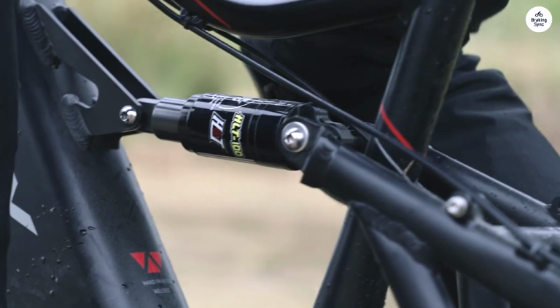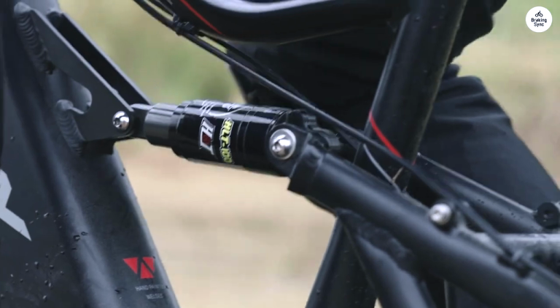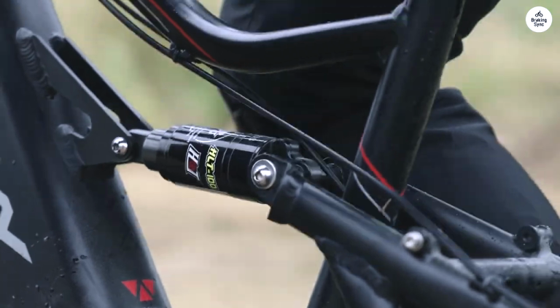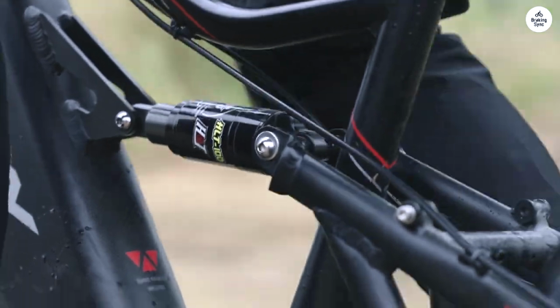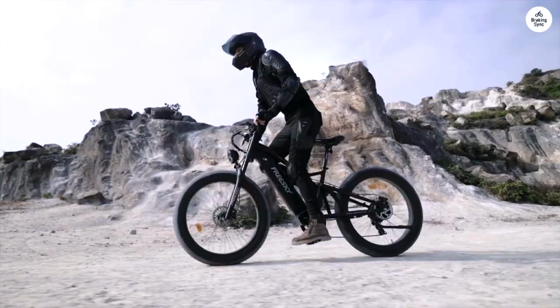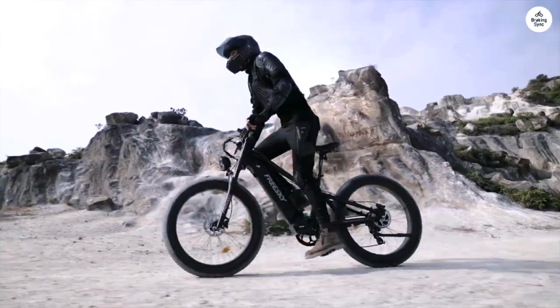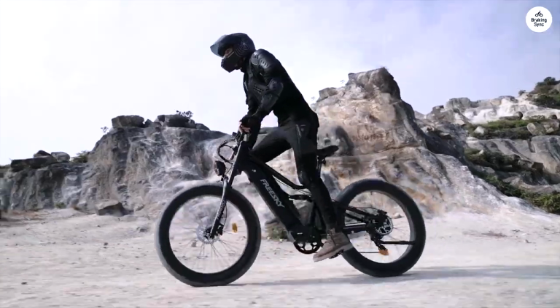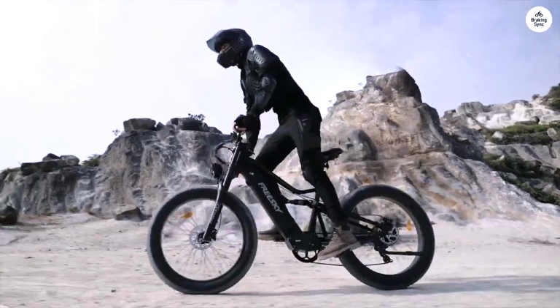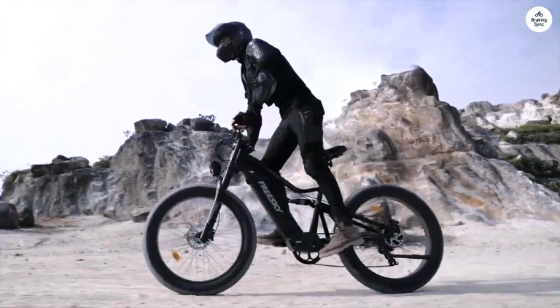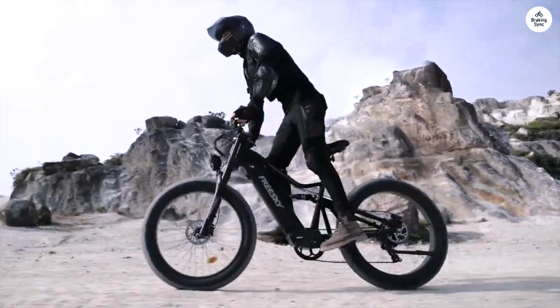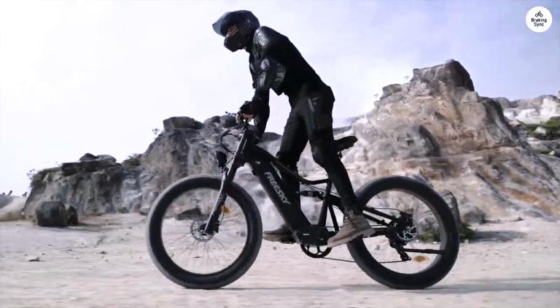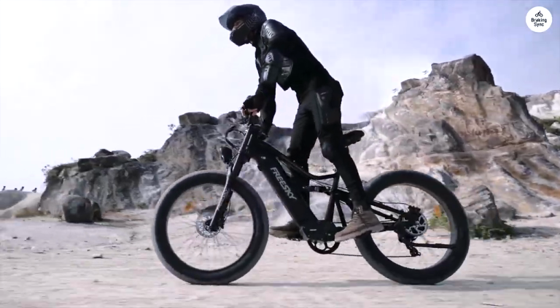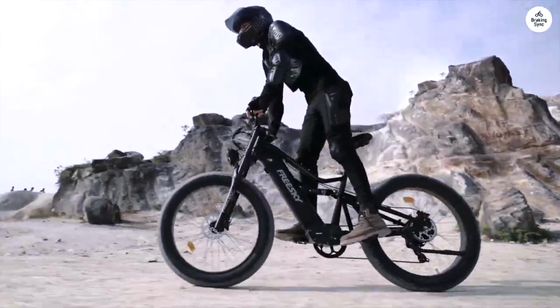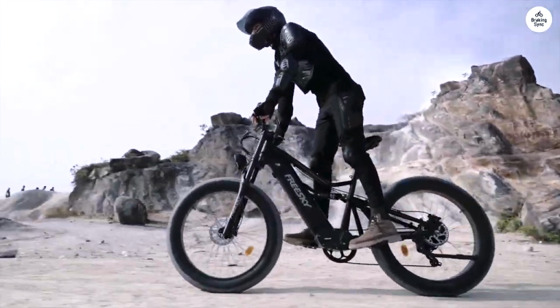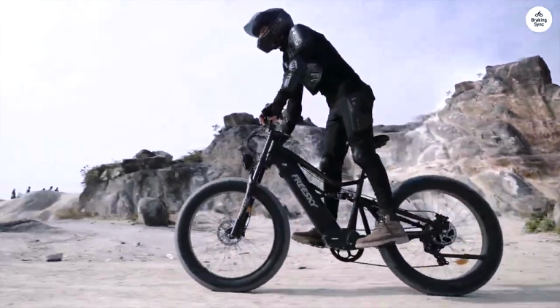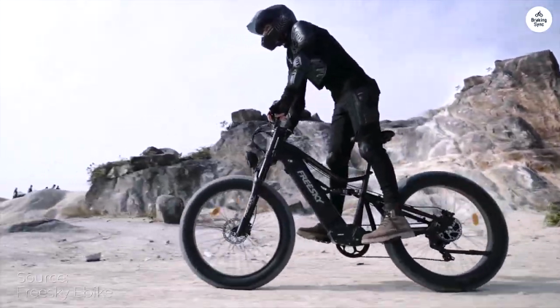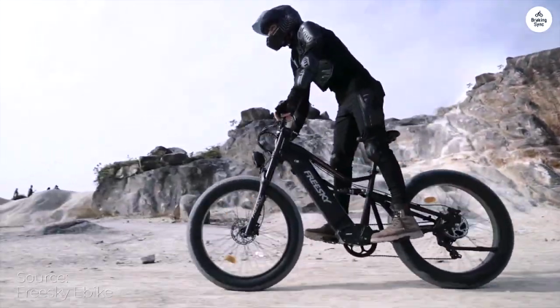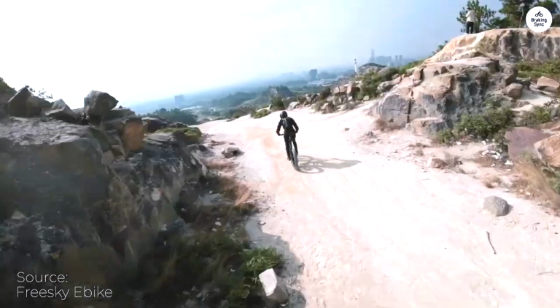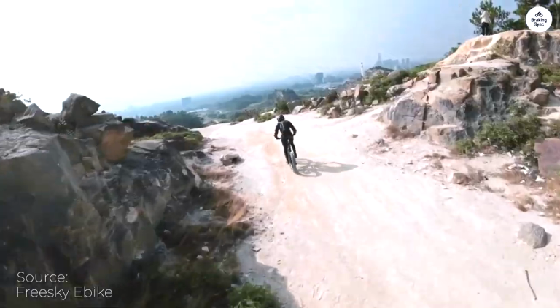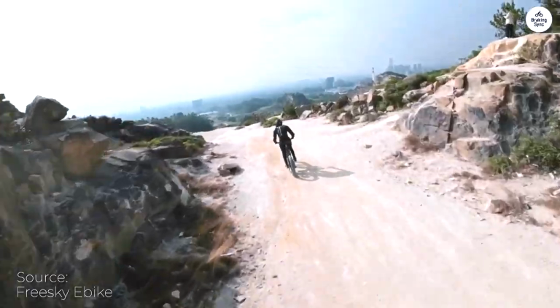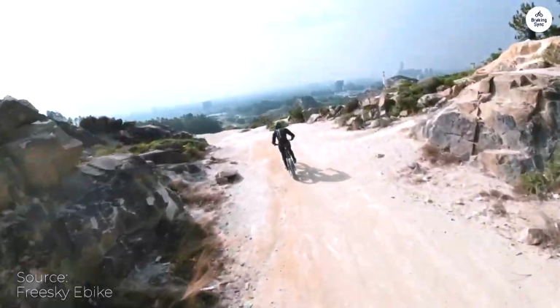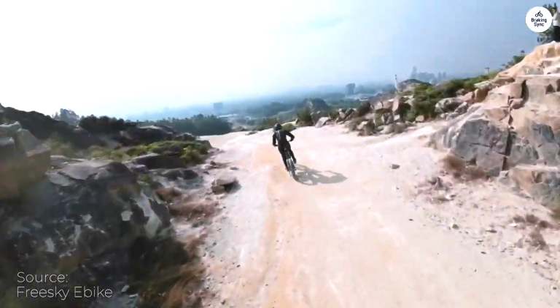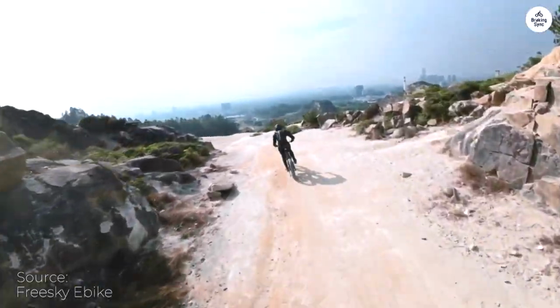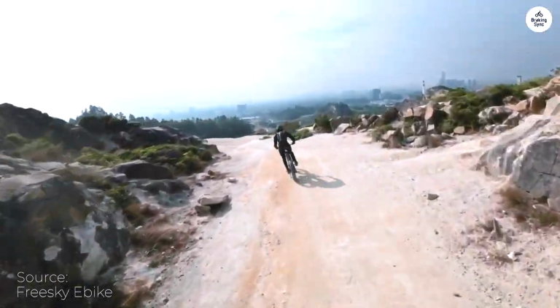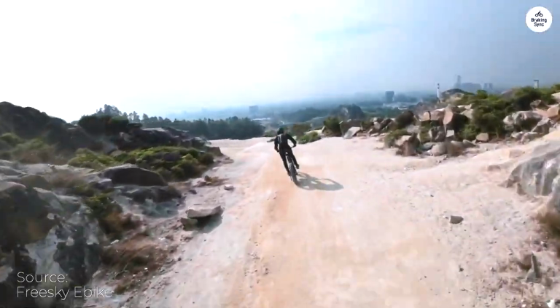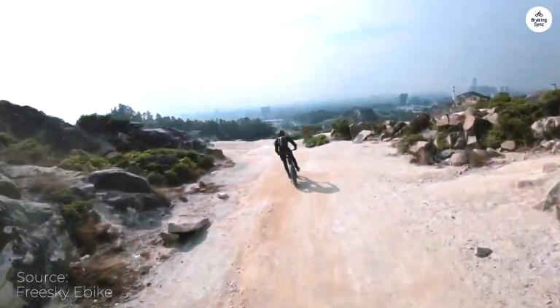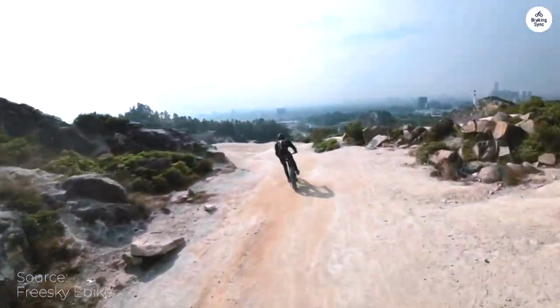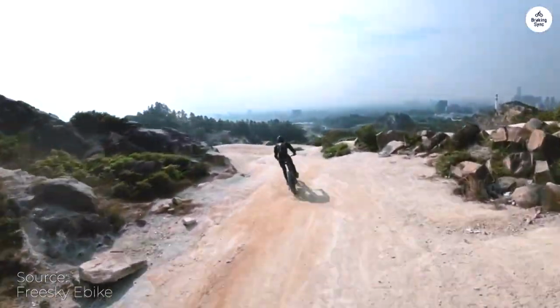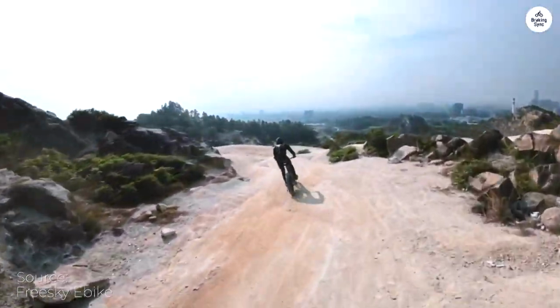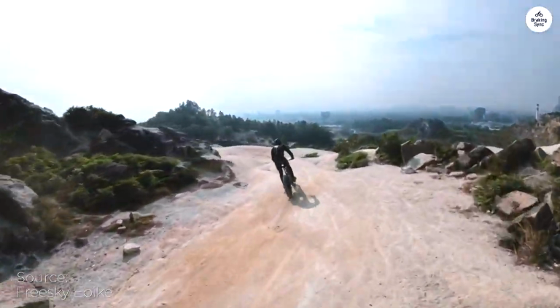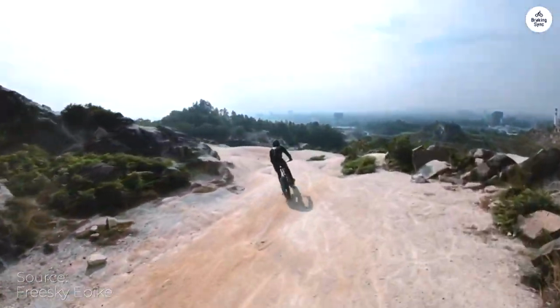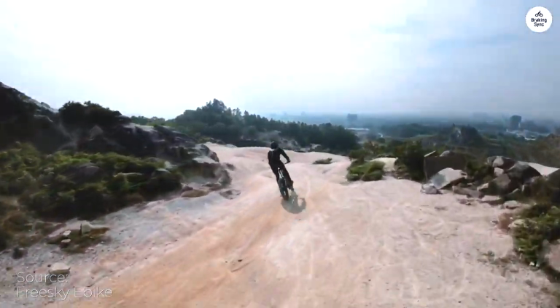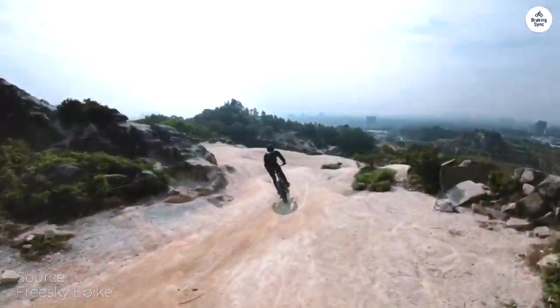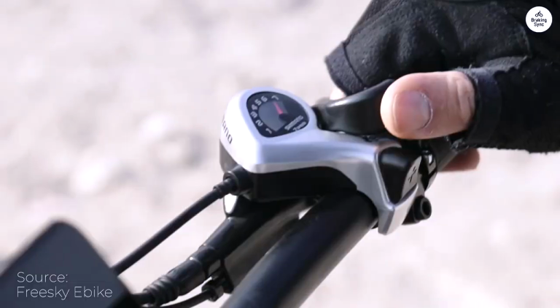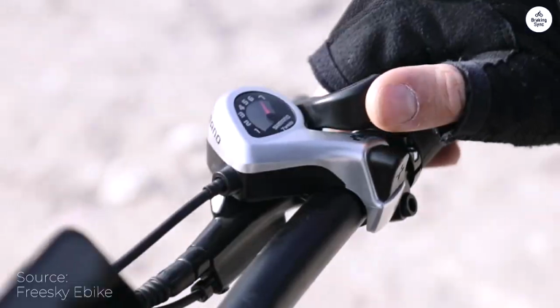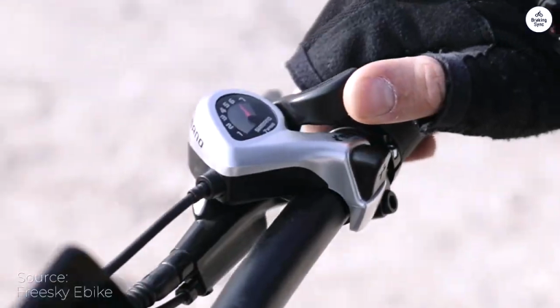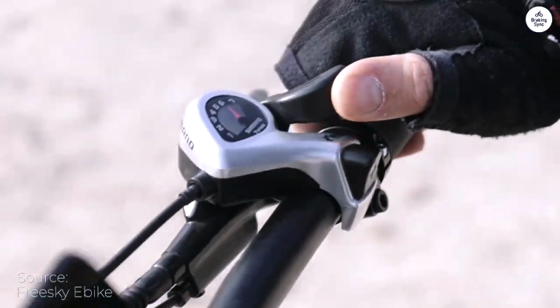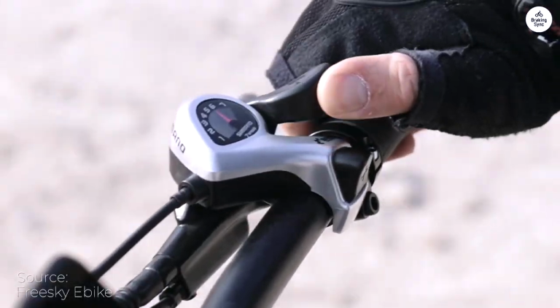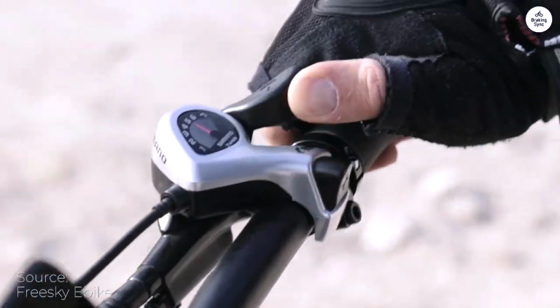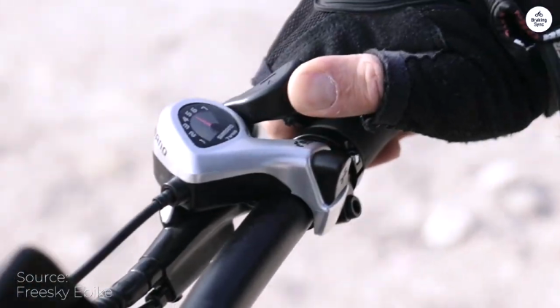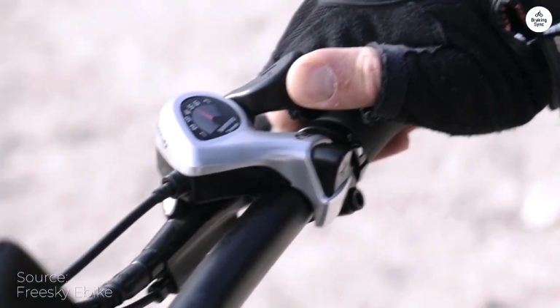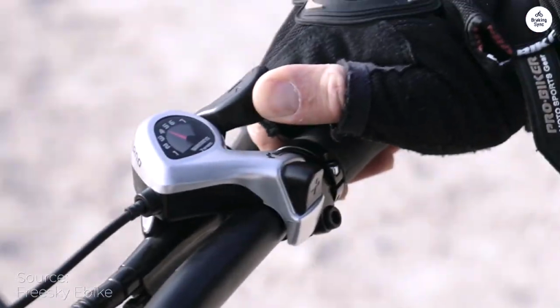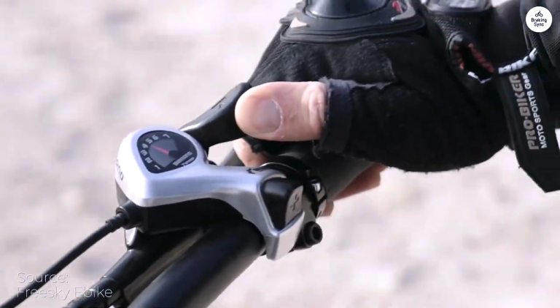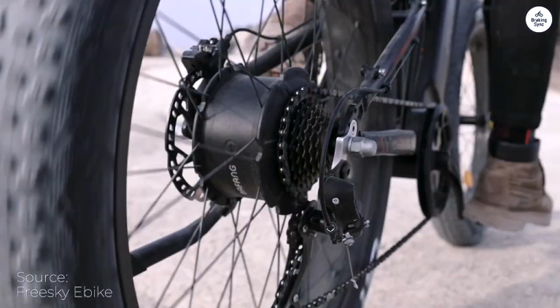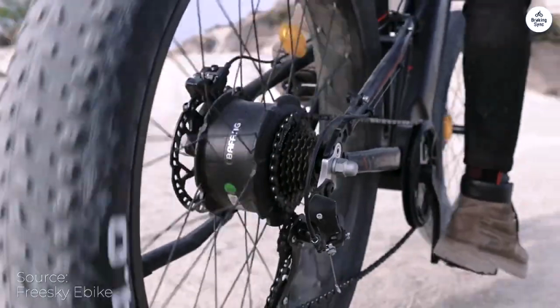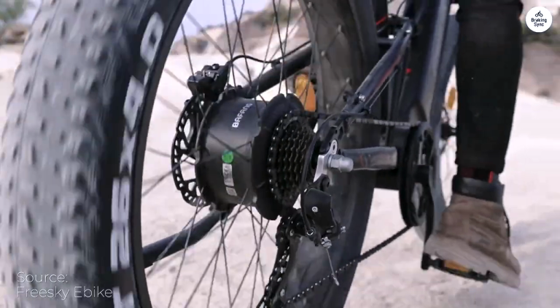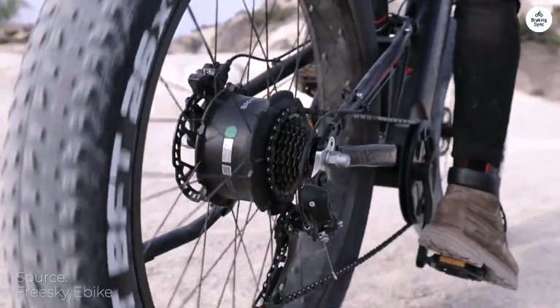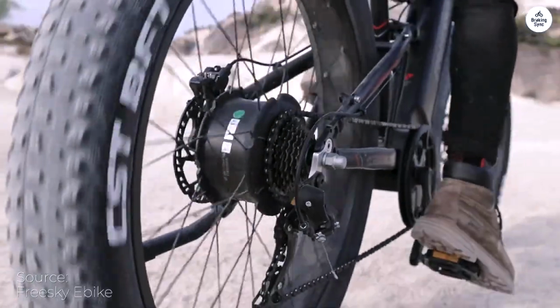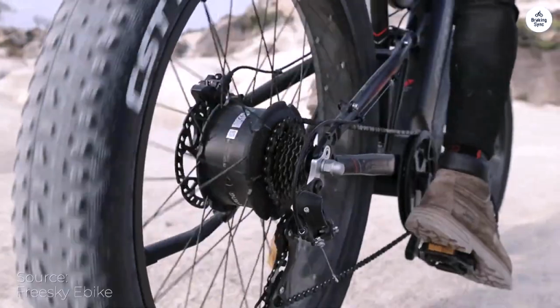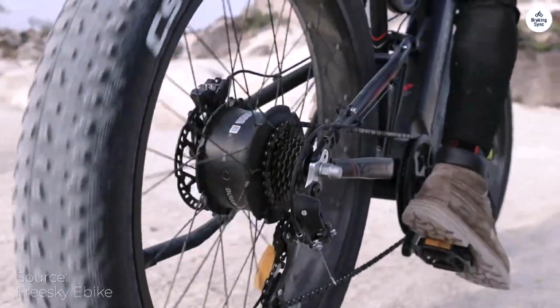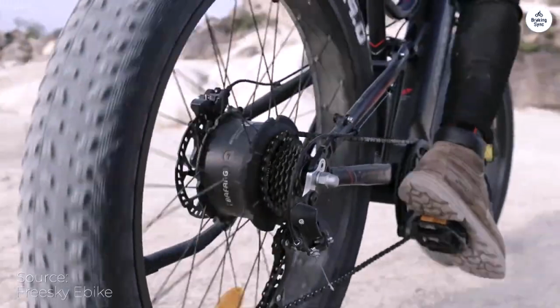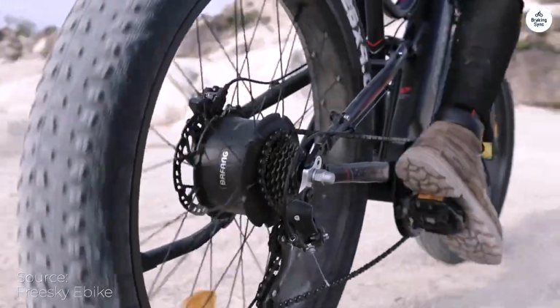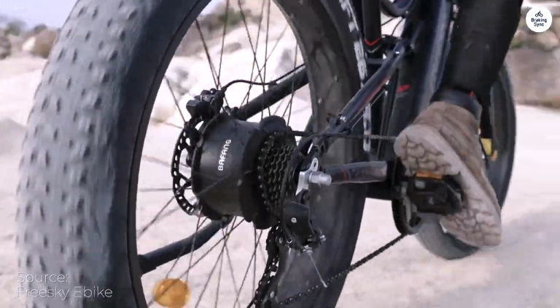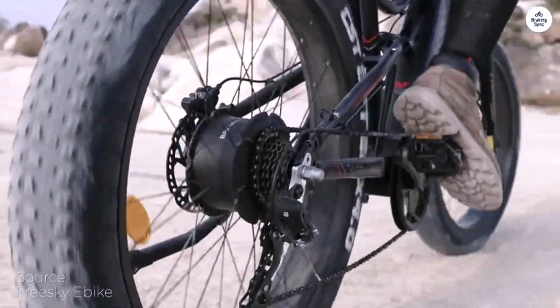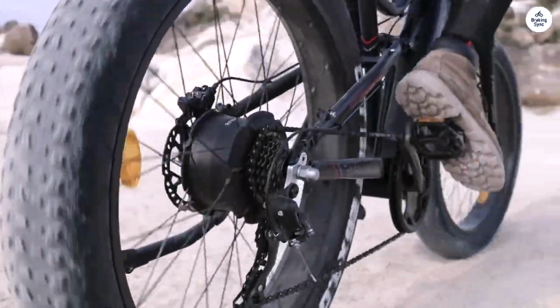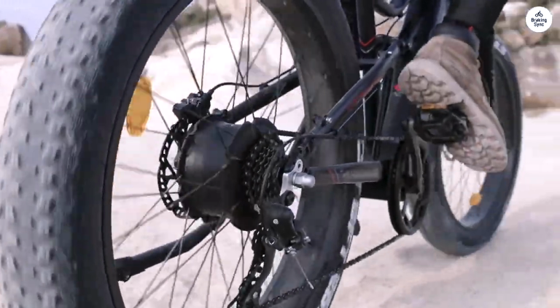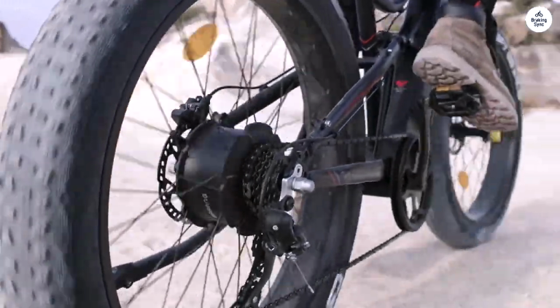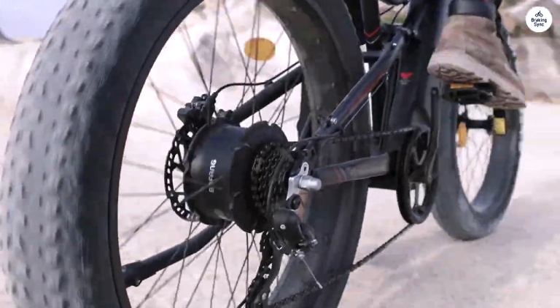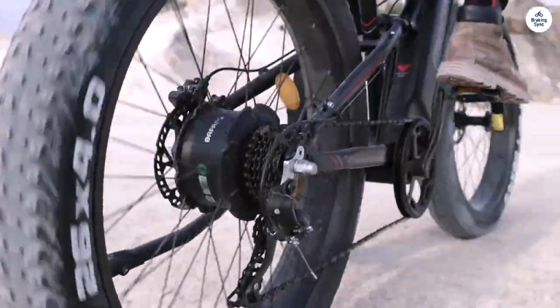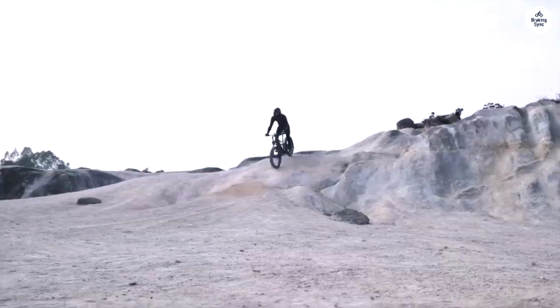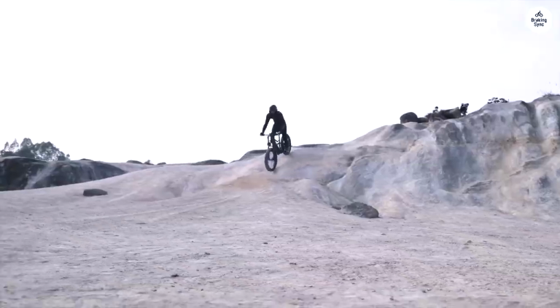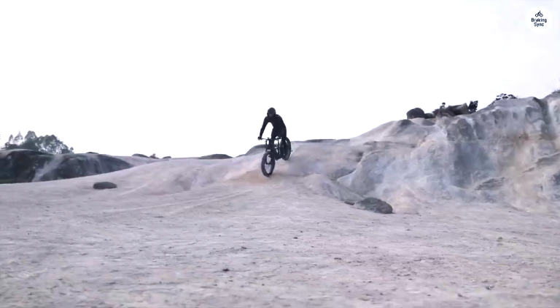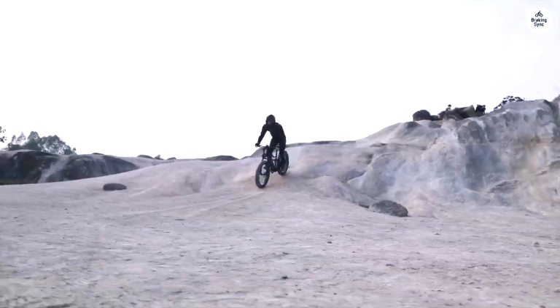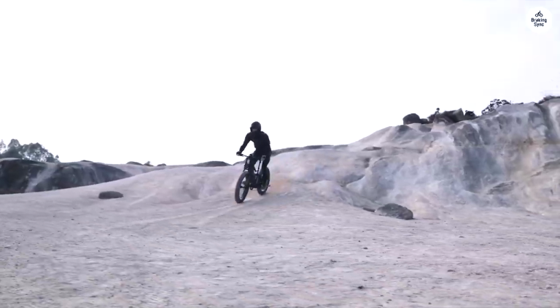While the bike is heavier than expected, it rides incredibly smoothly, thanks to the e-acceleration and intuitive controls.